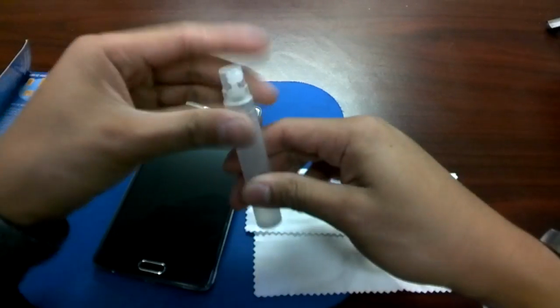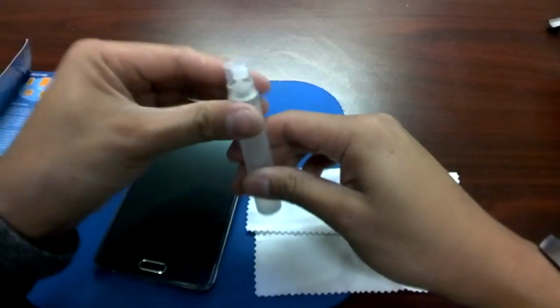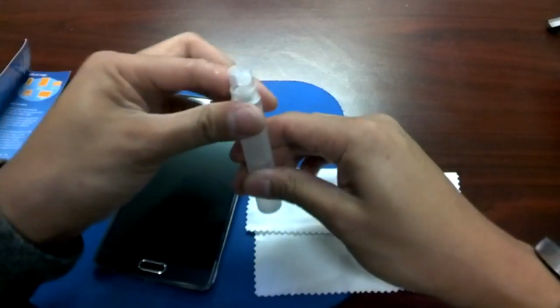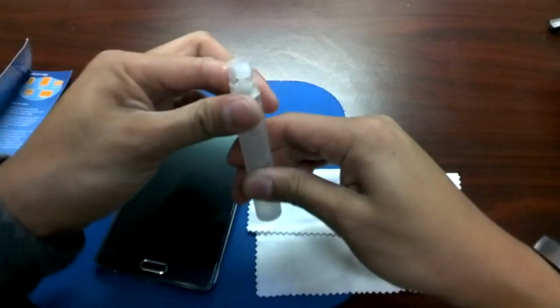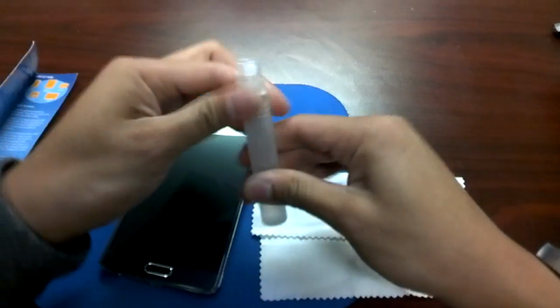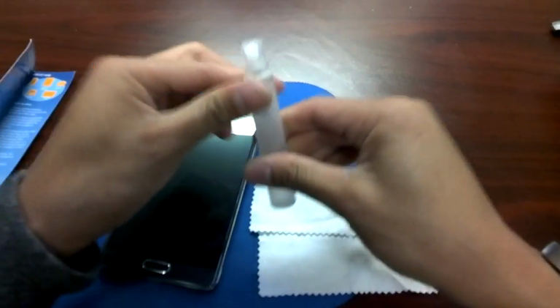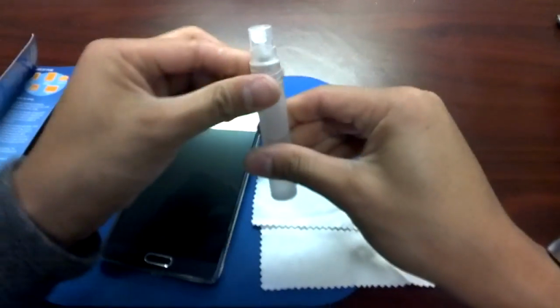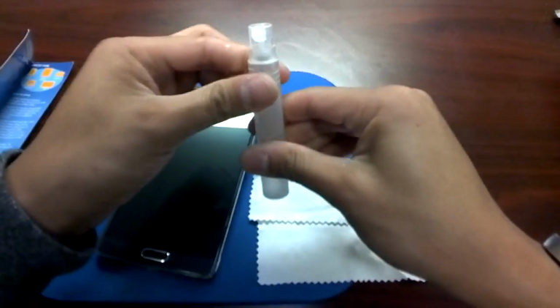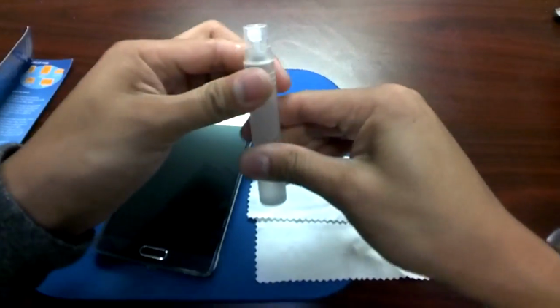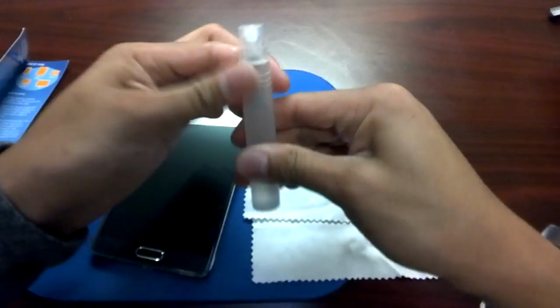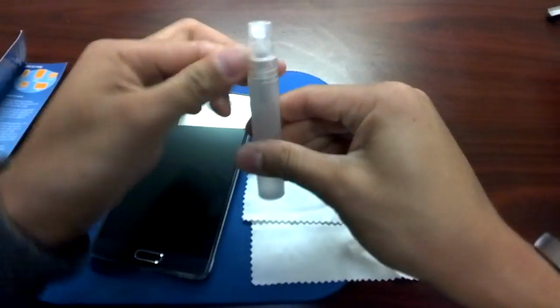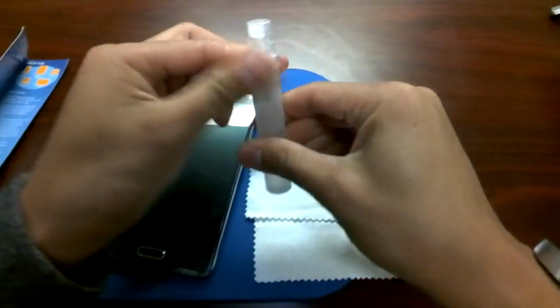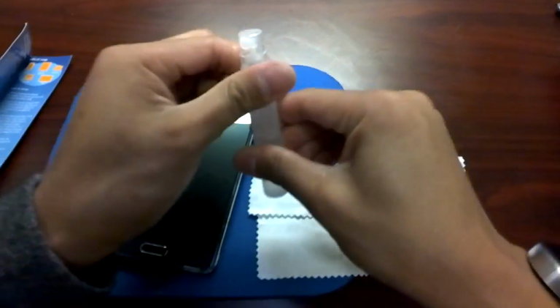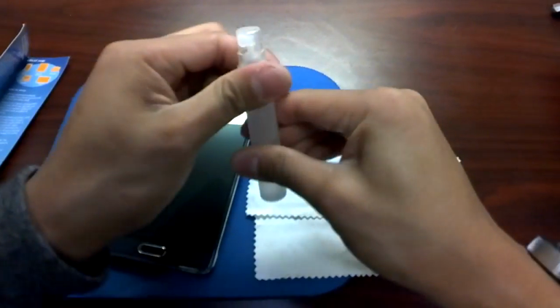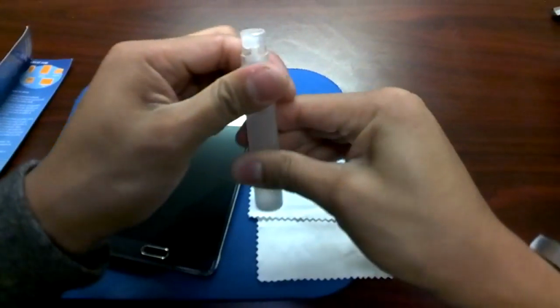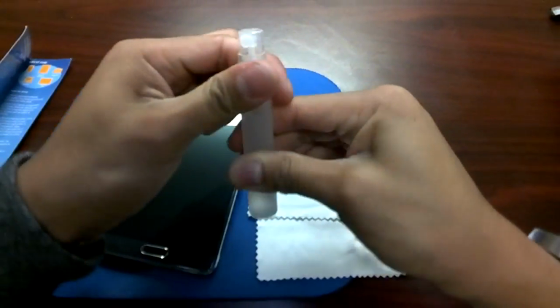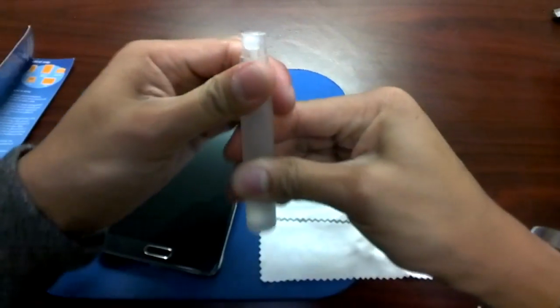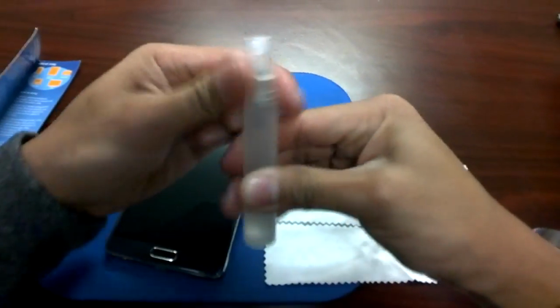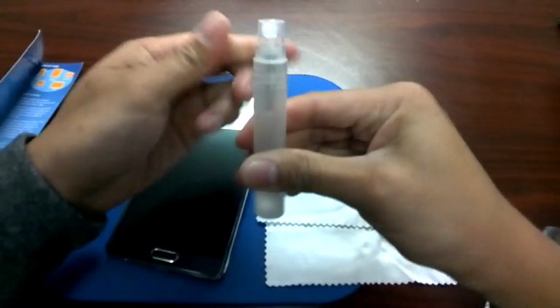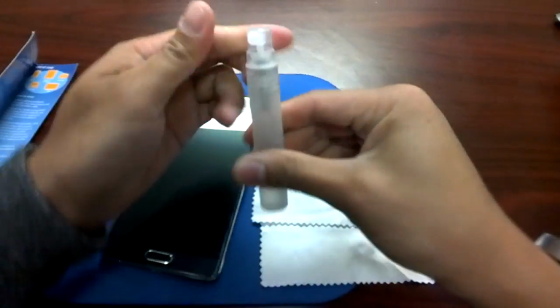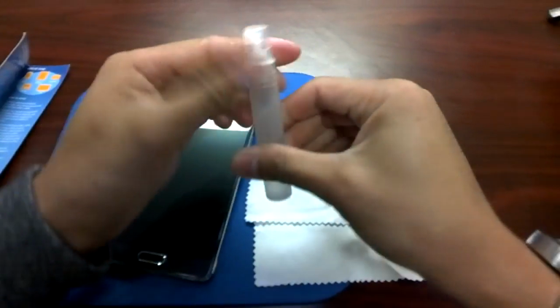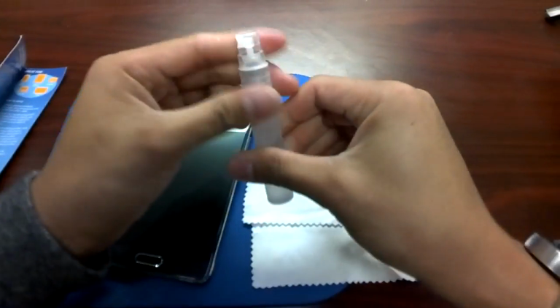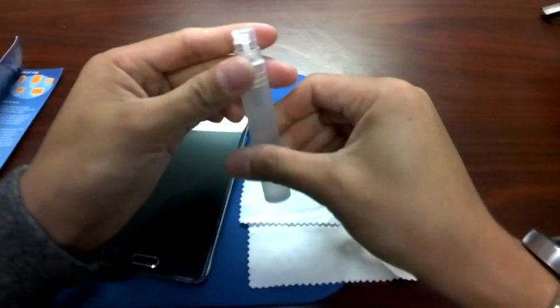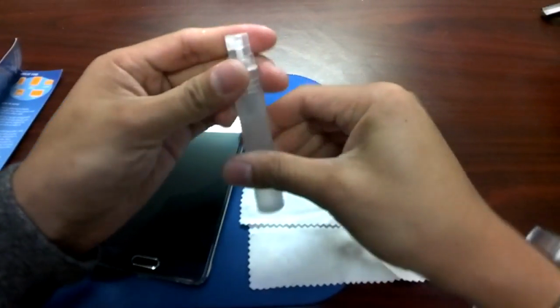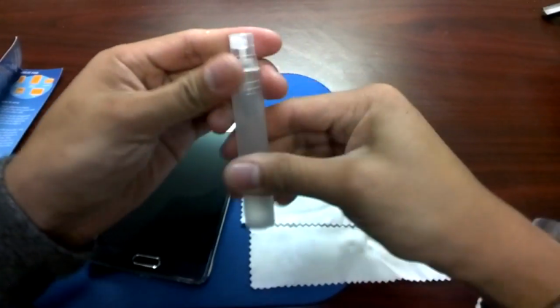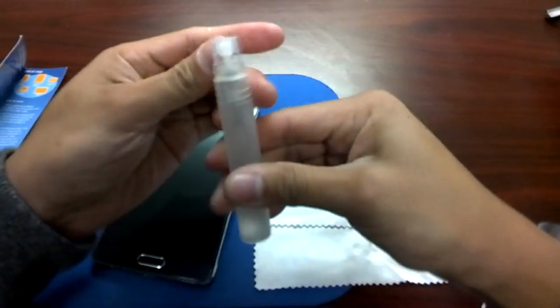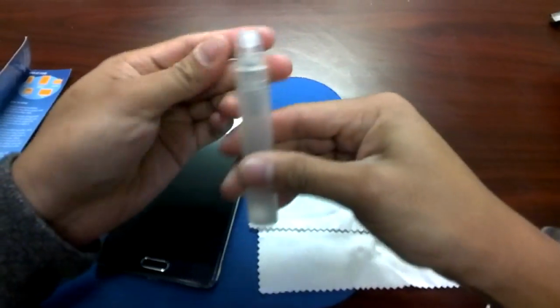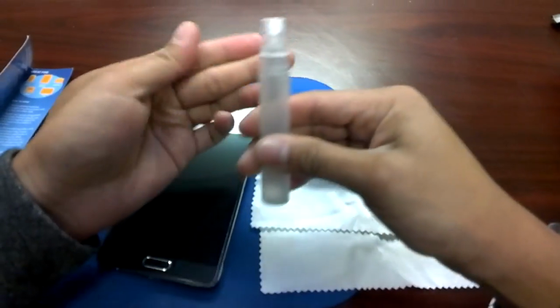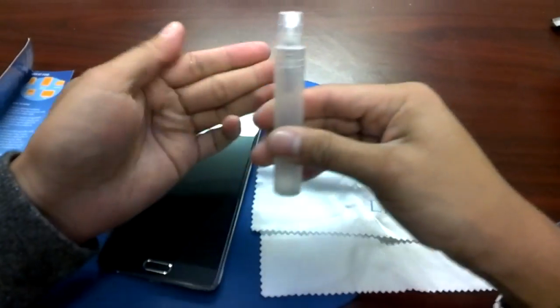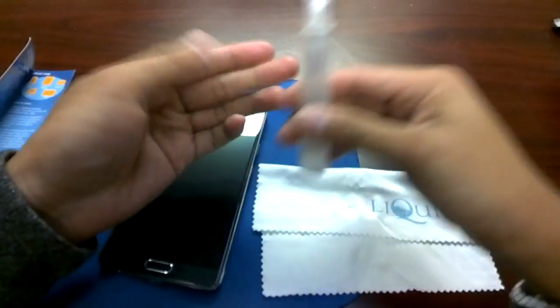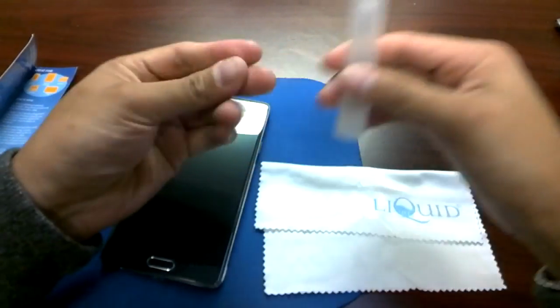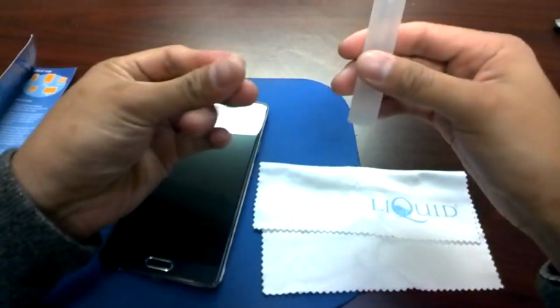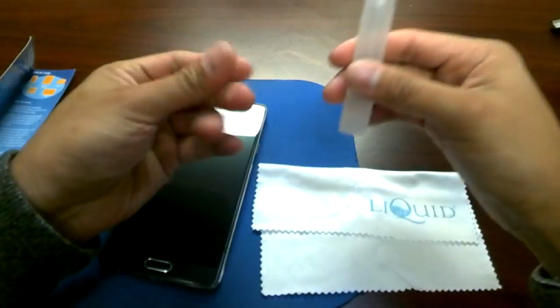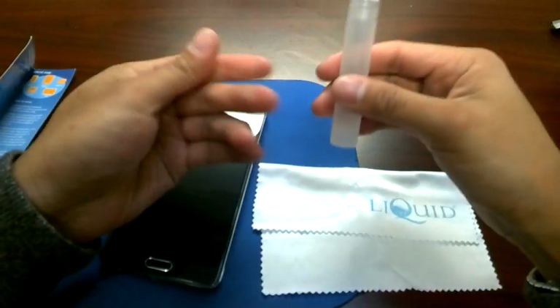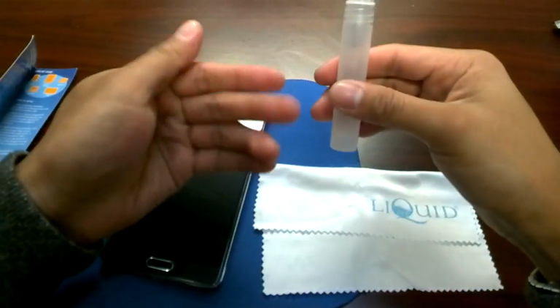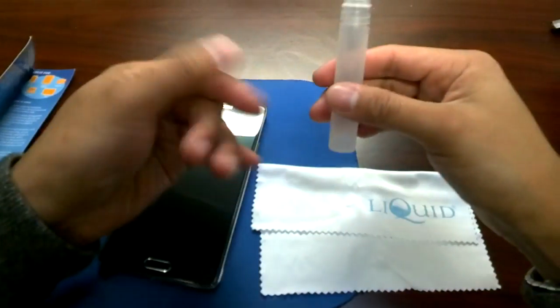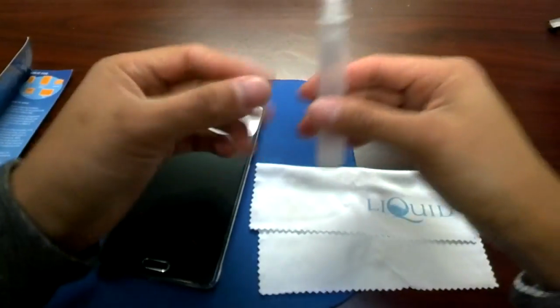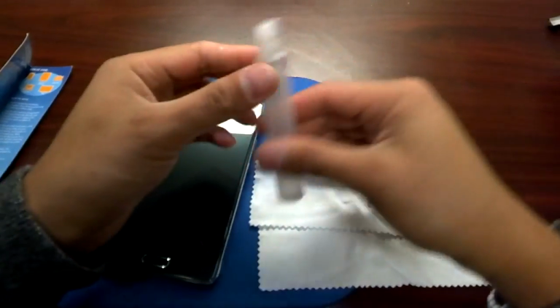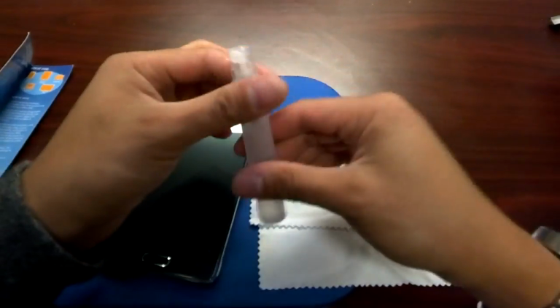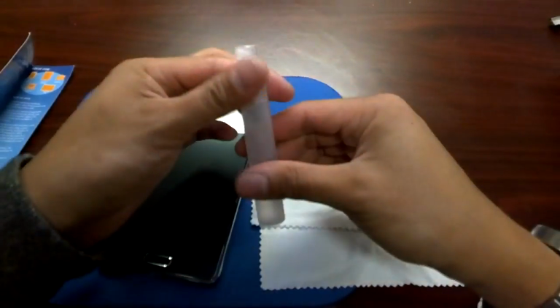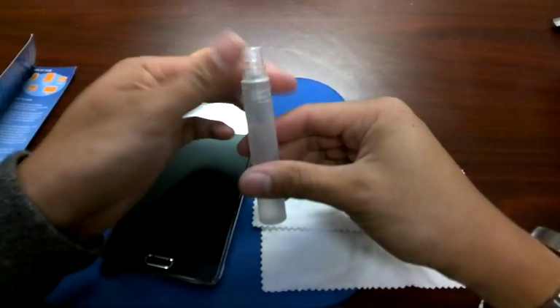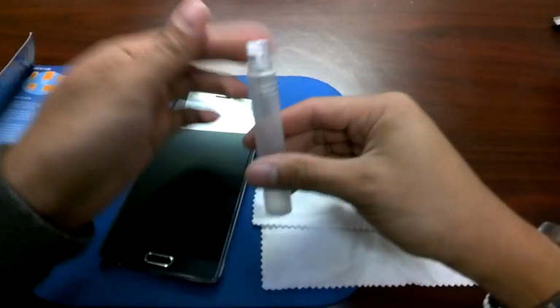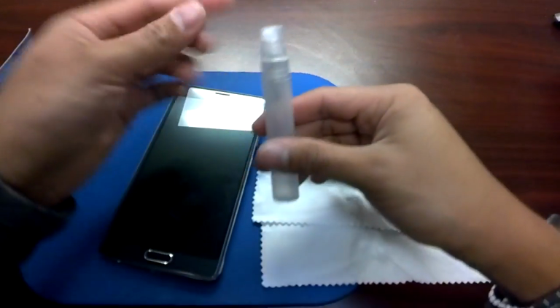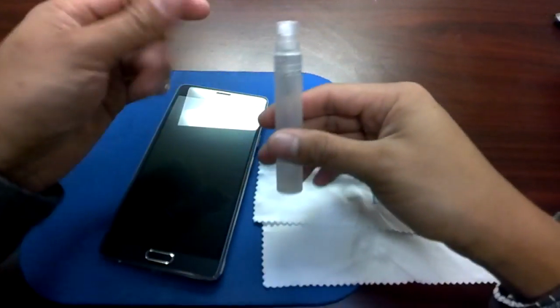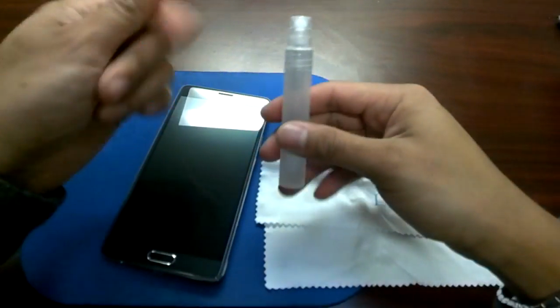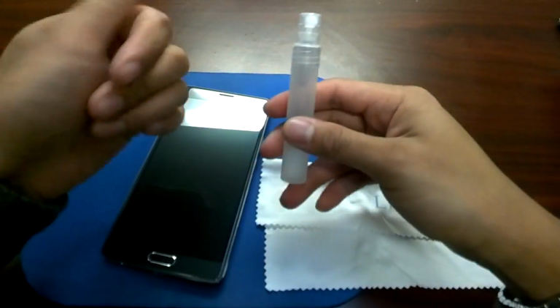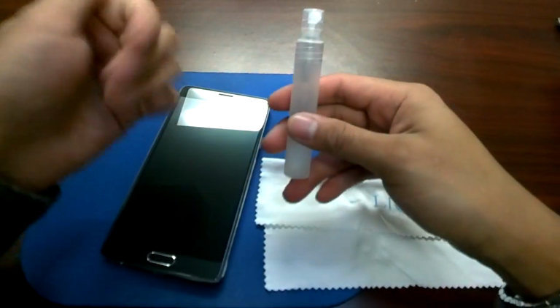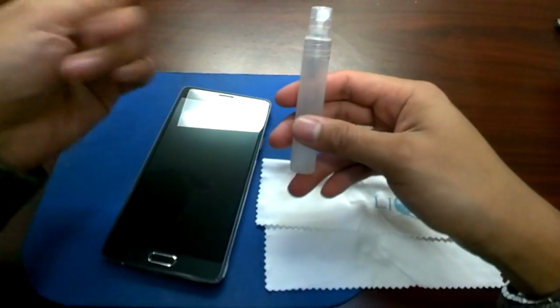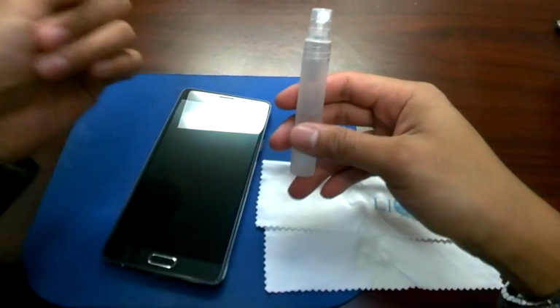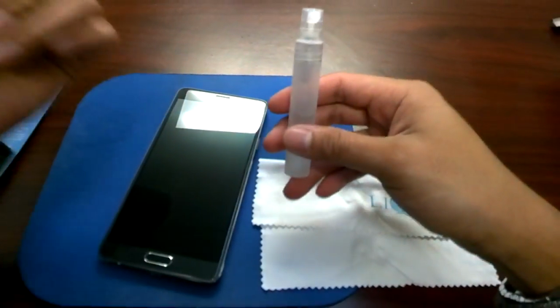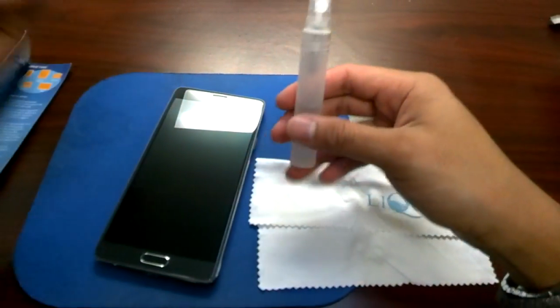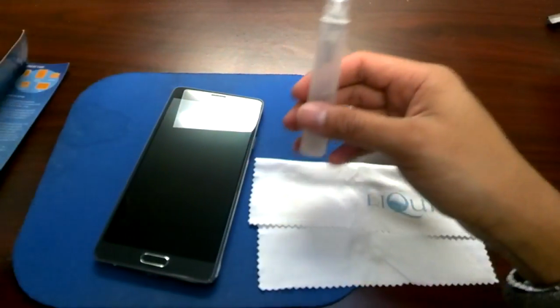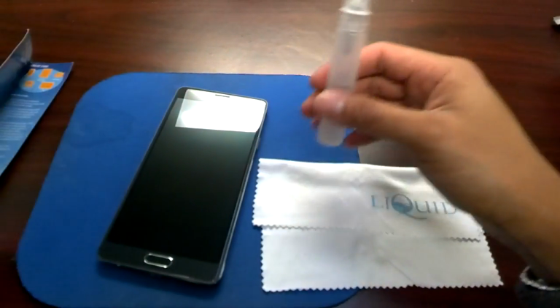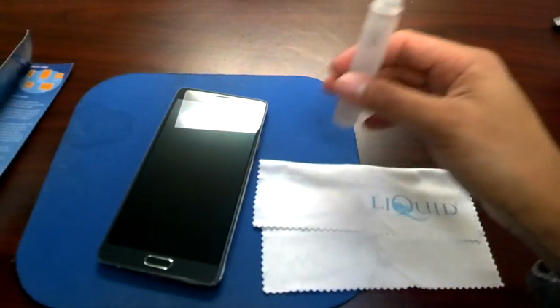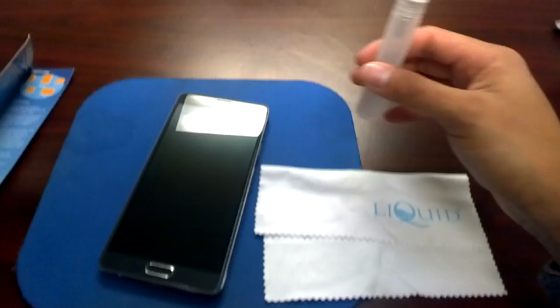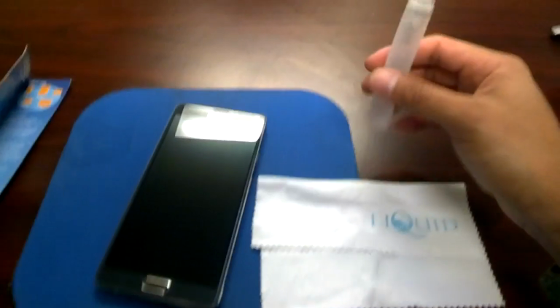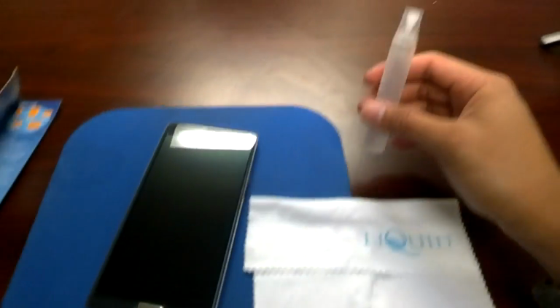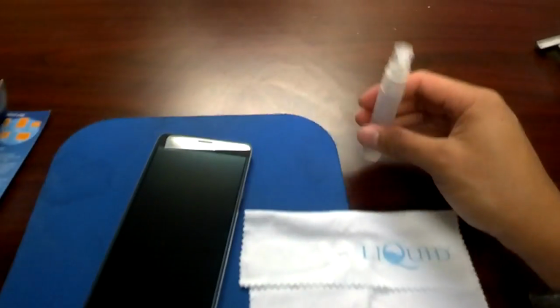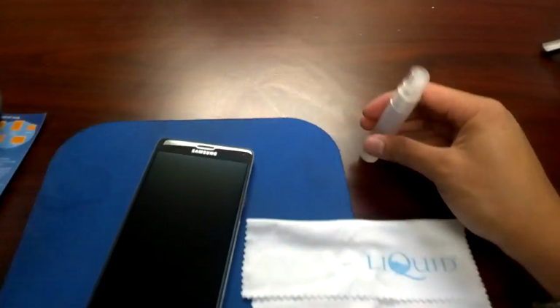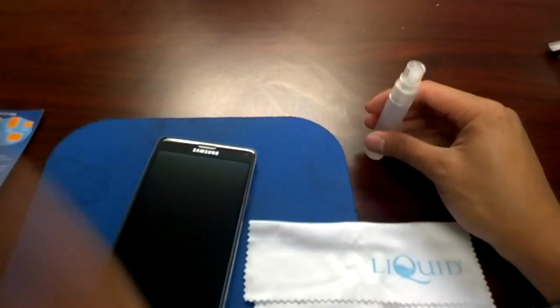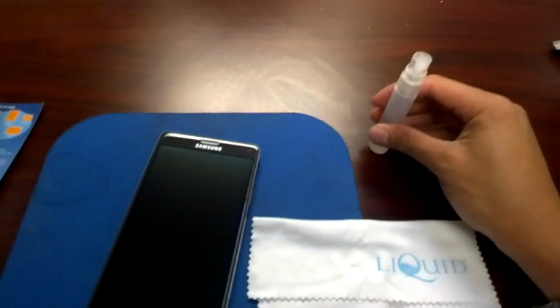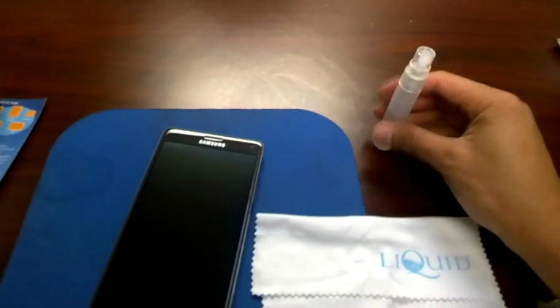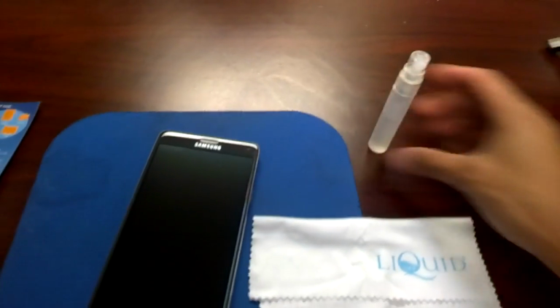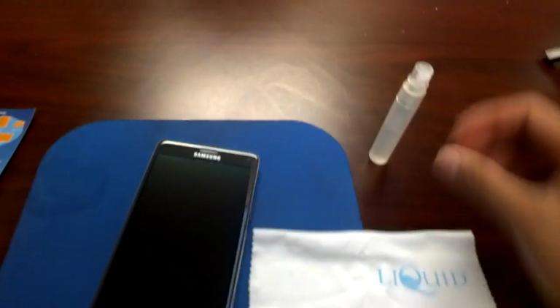Oh, the bottle is loose. That sucks — kind of wasting some material.